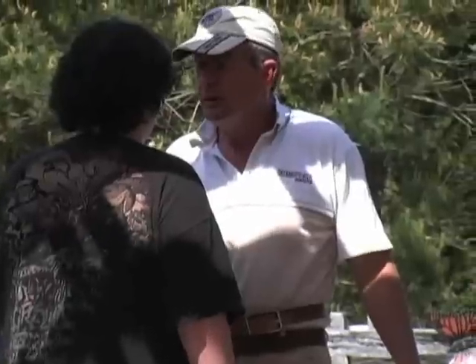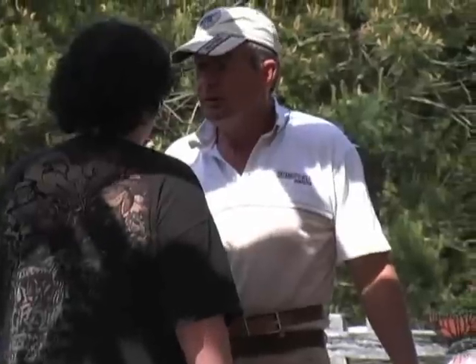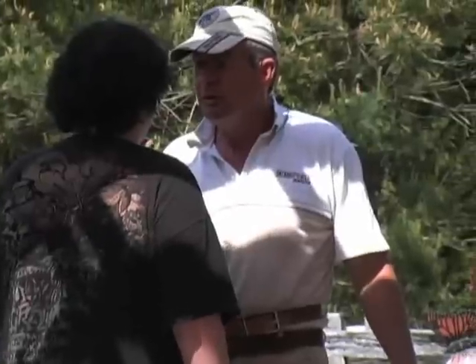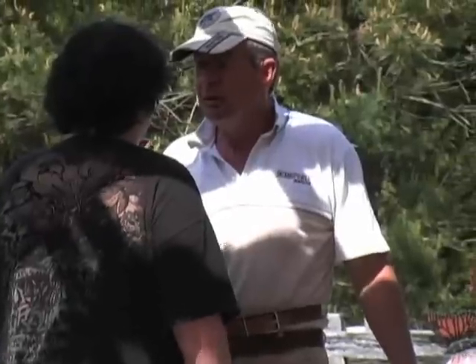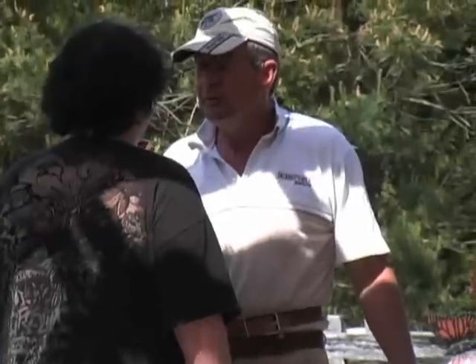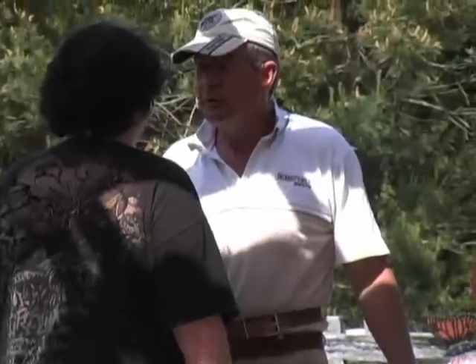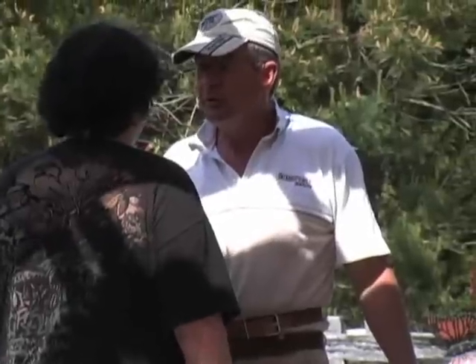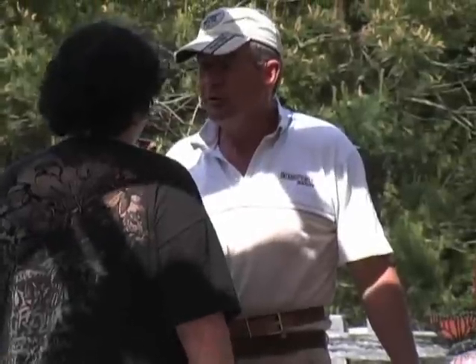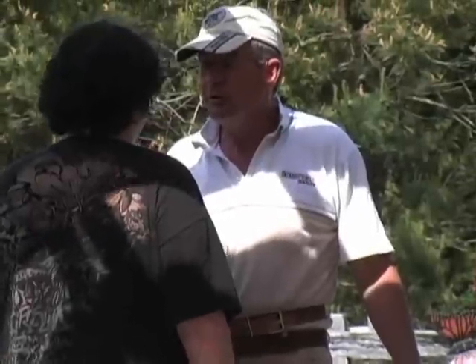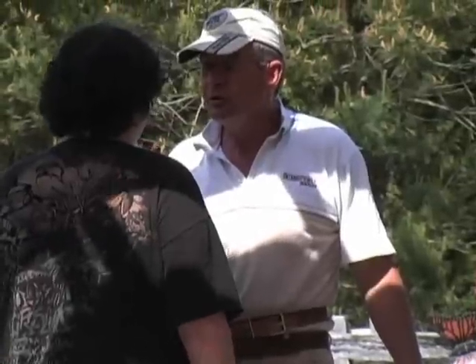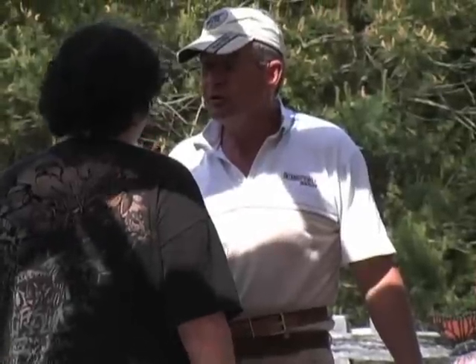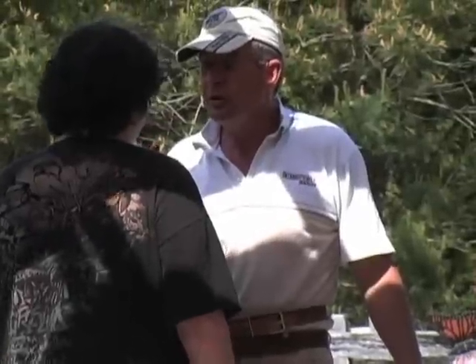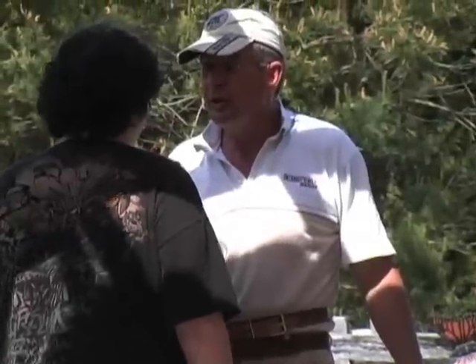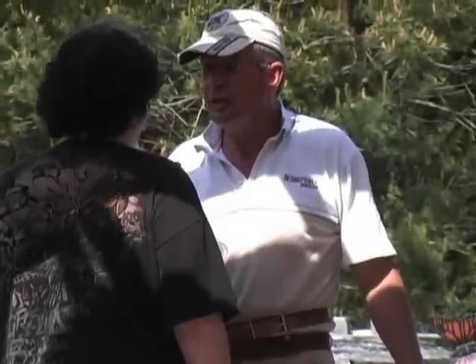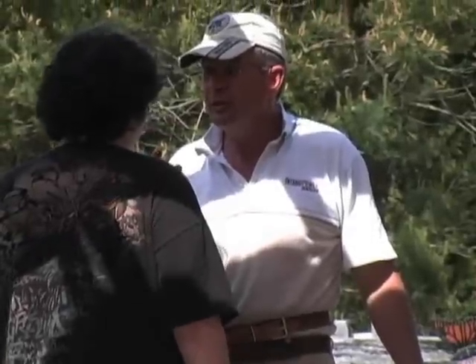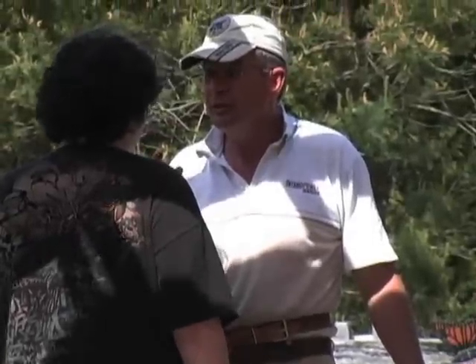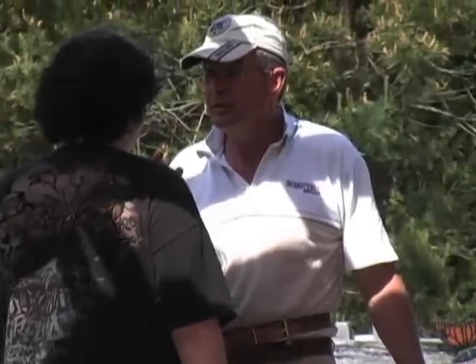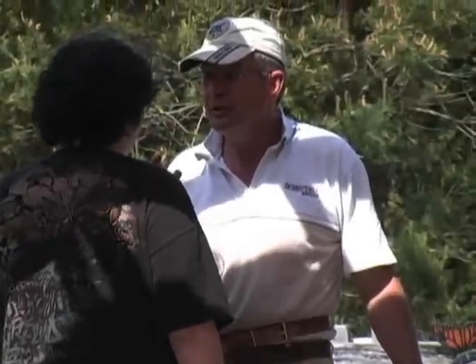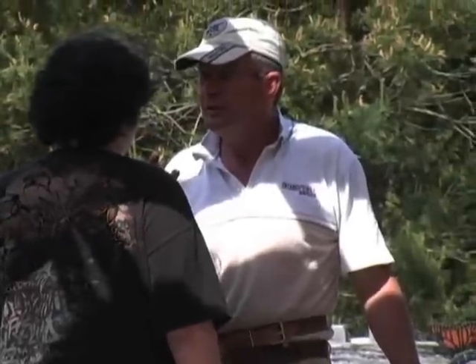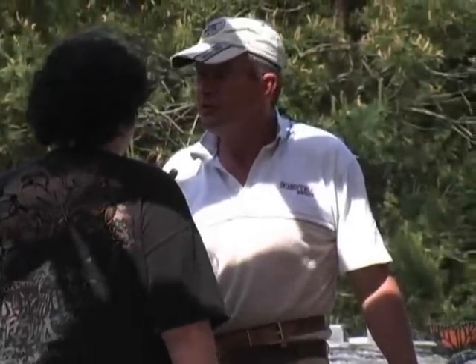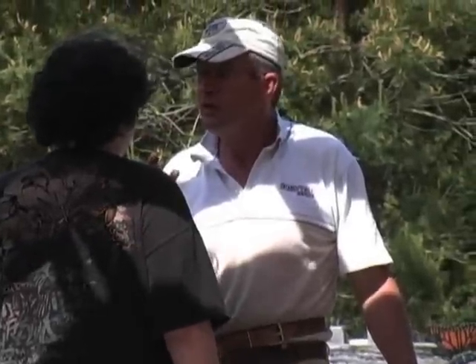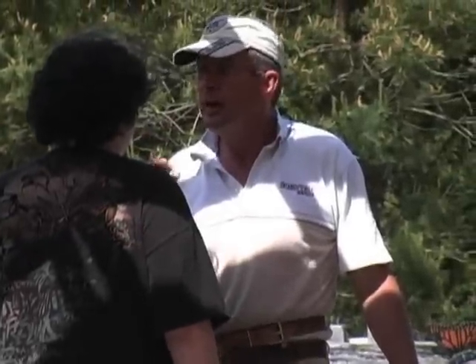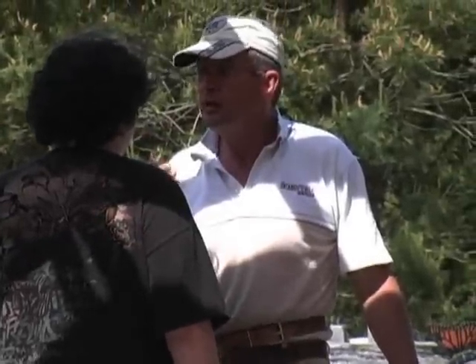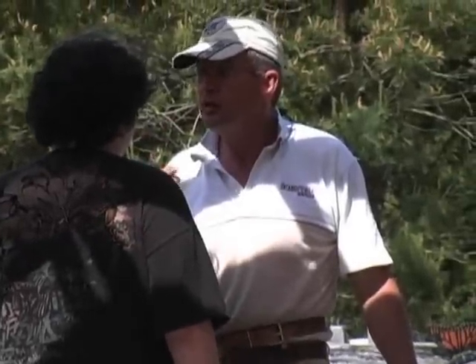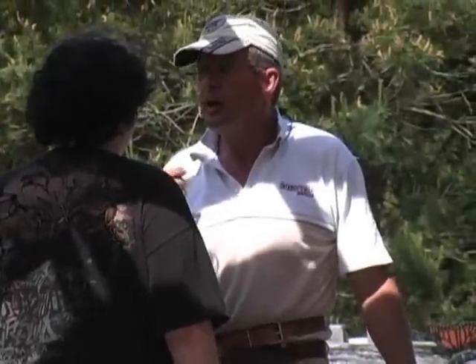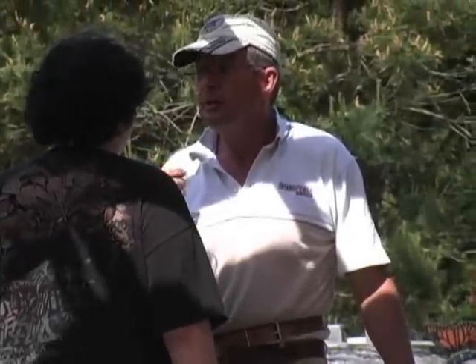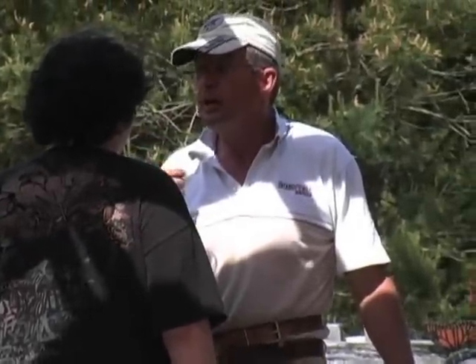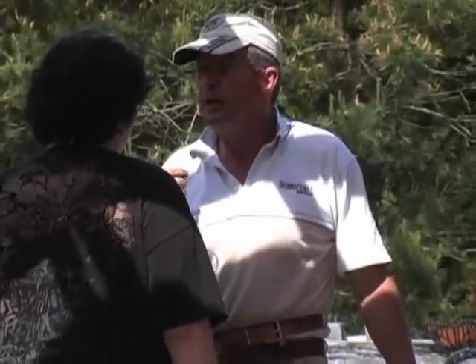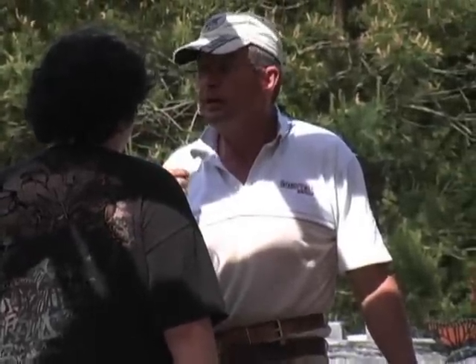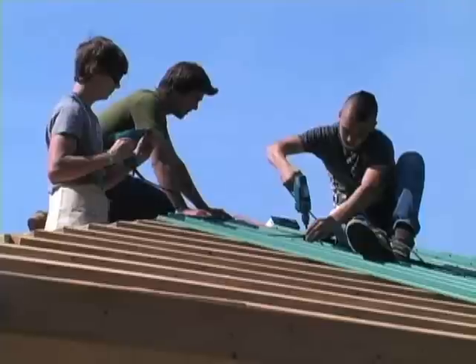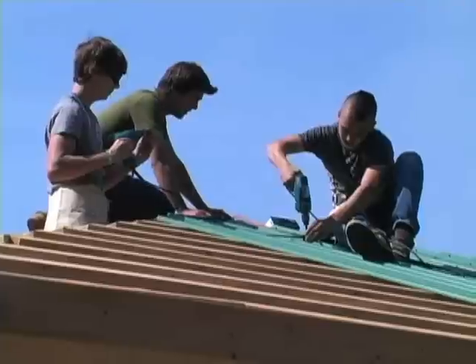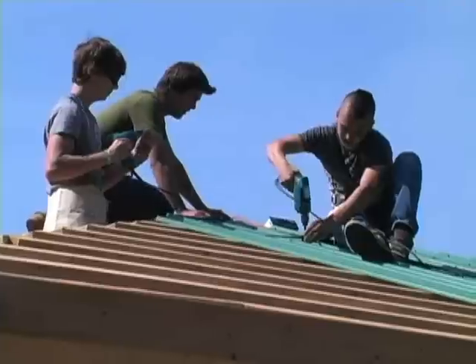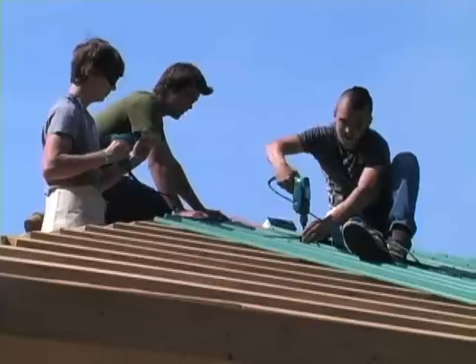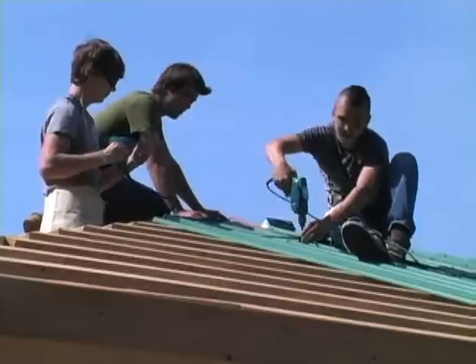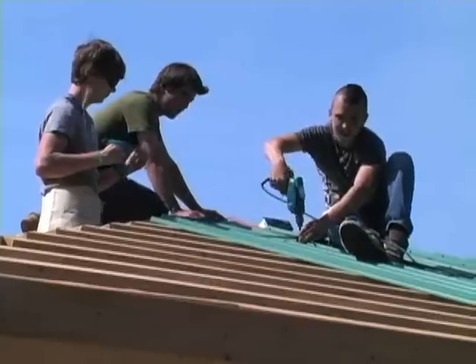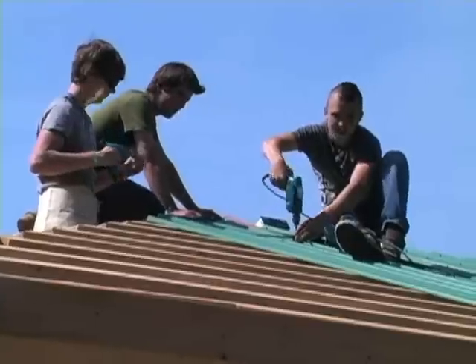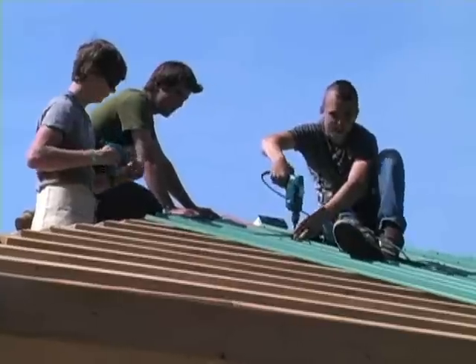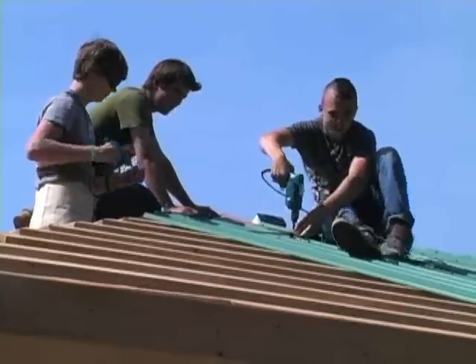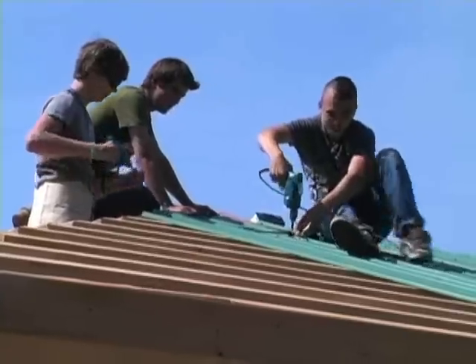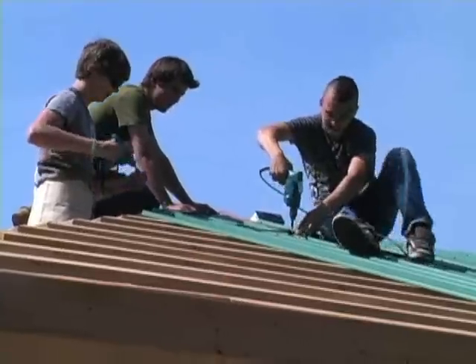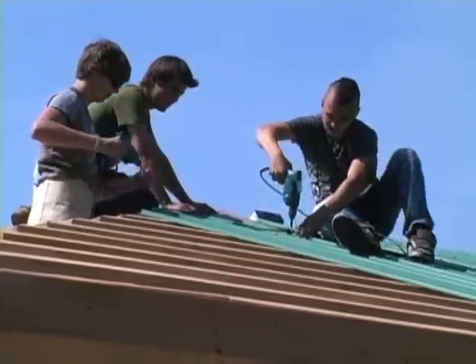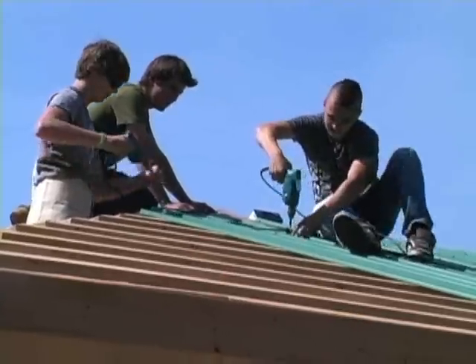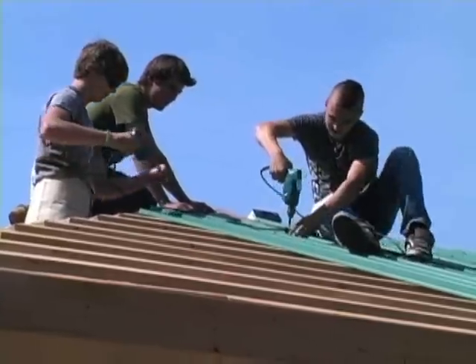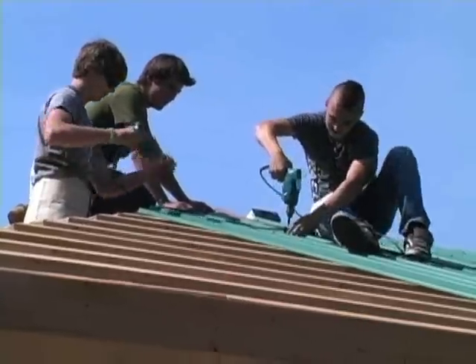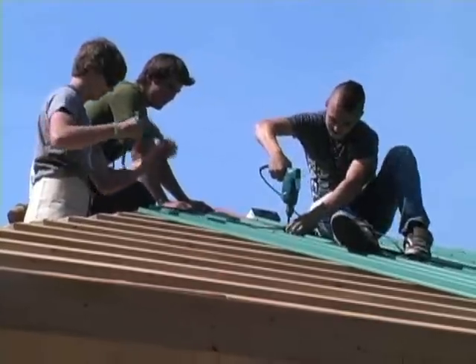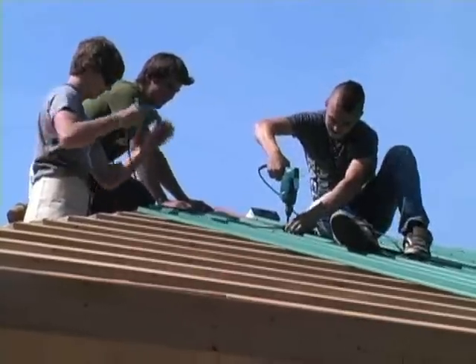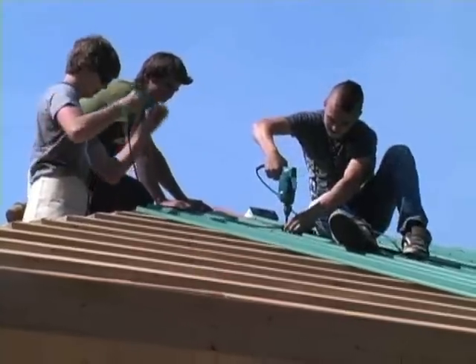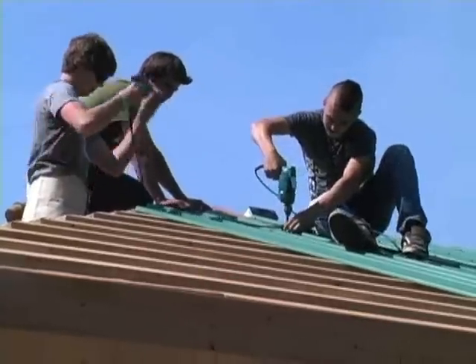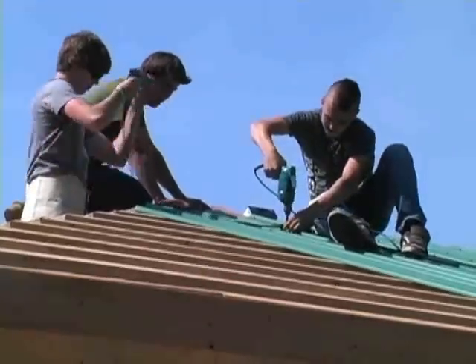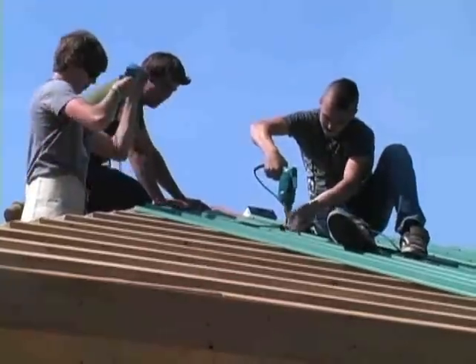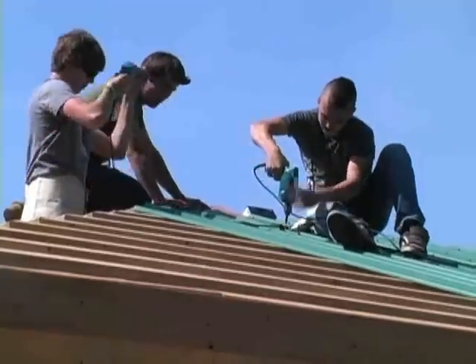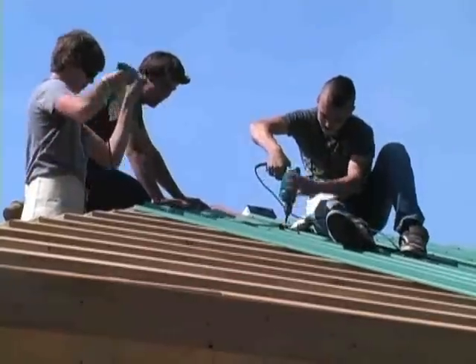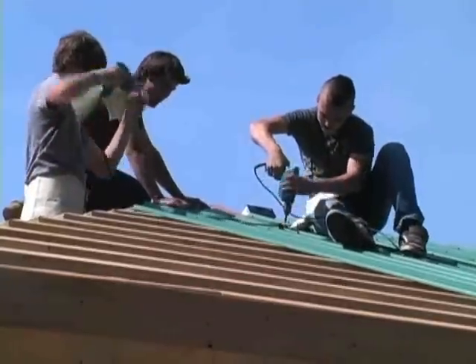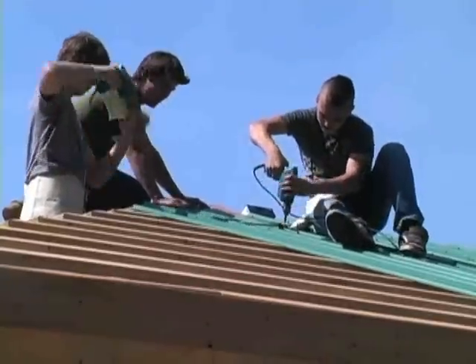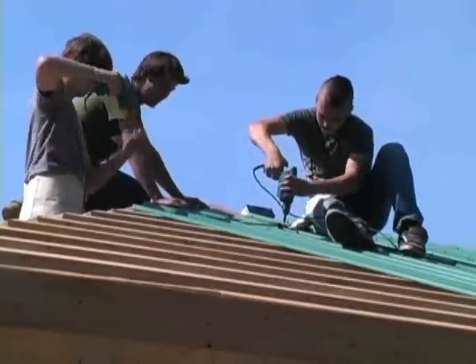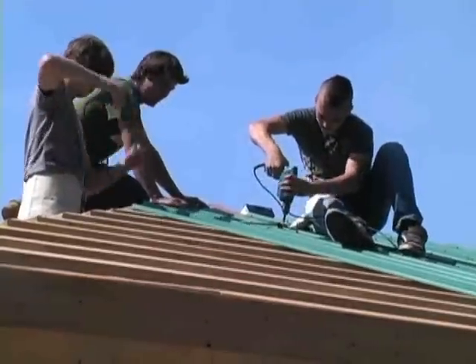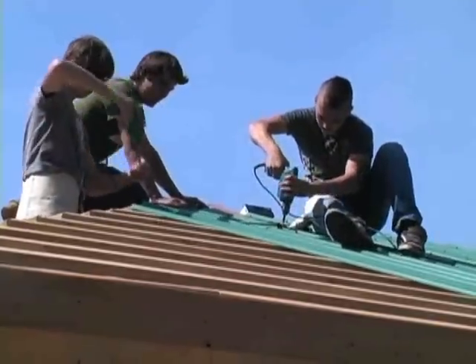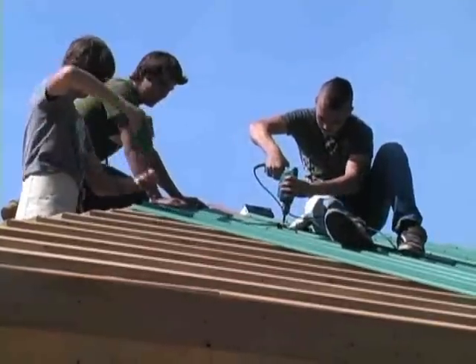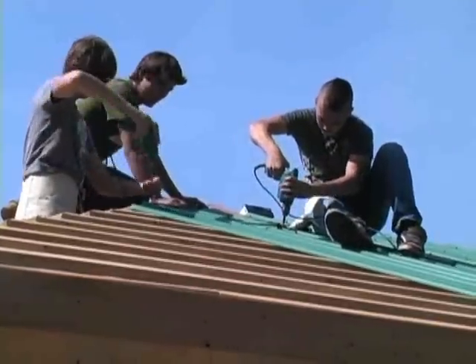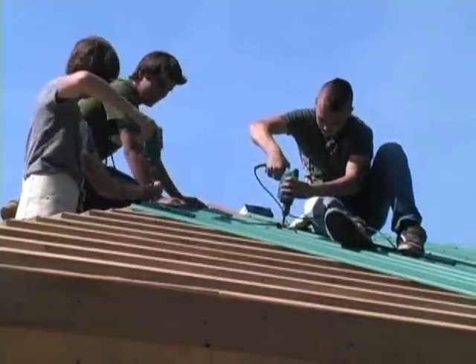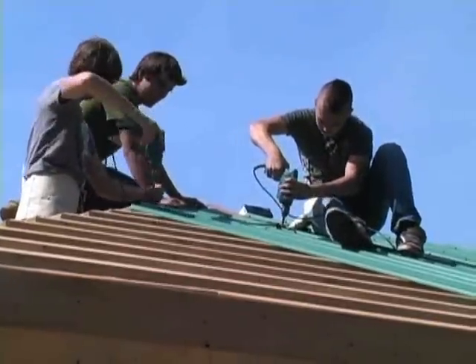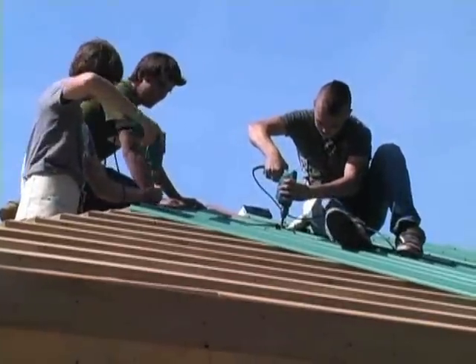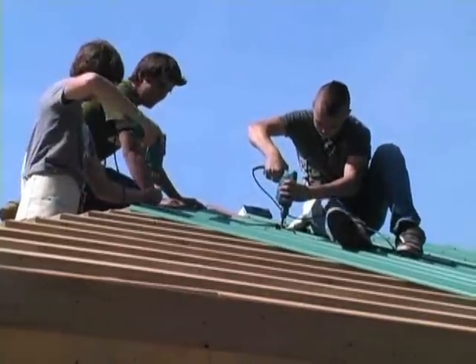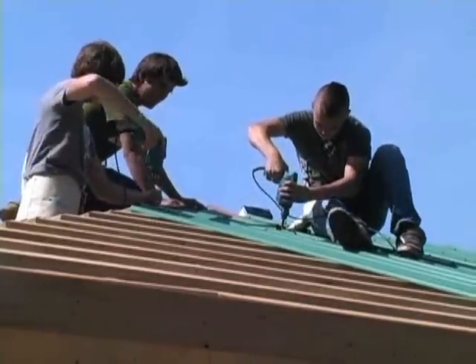Ballston has been teaching the course for over 20 years. He says it allows students an opportunity to explore more career choices.